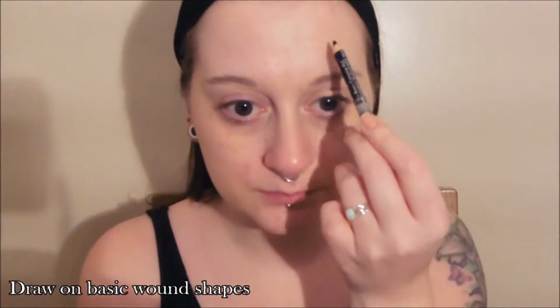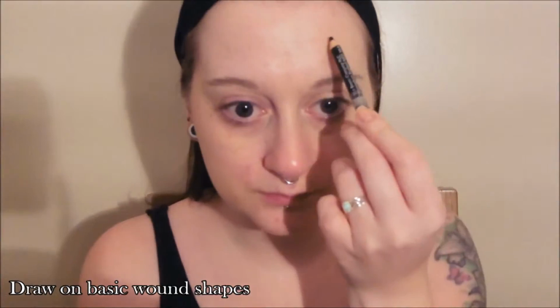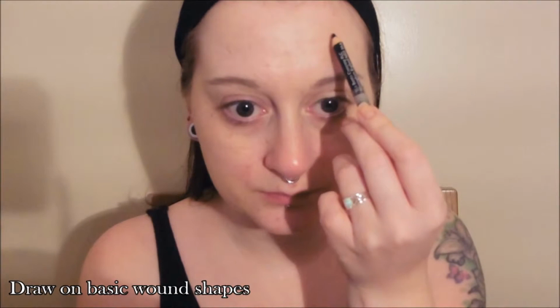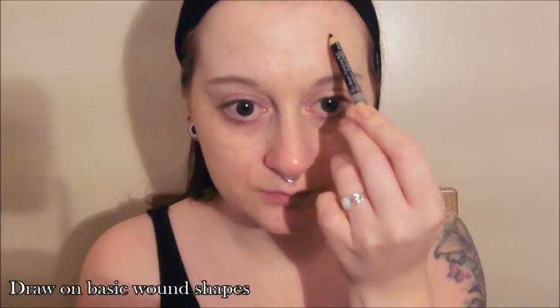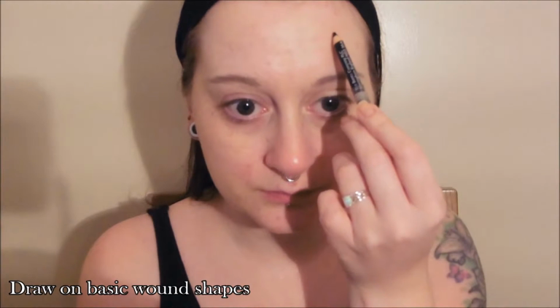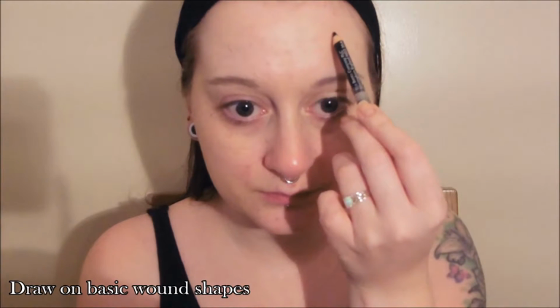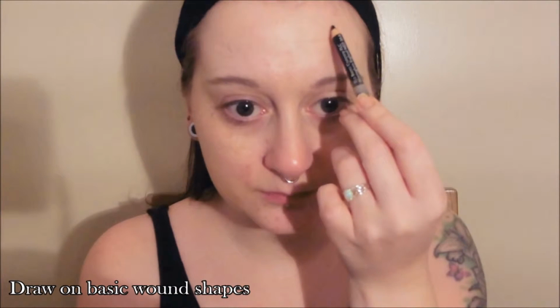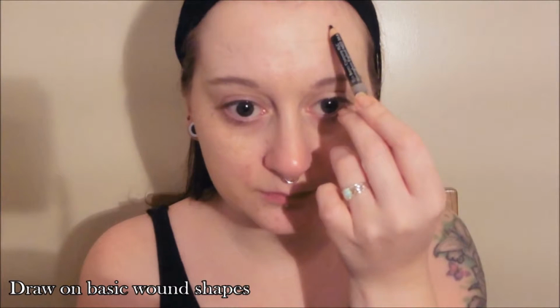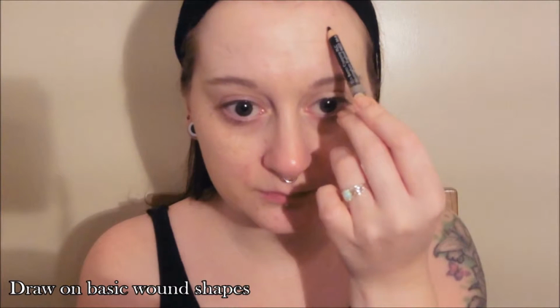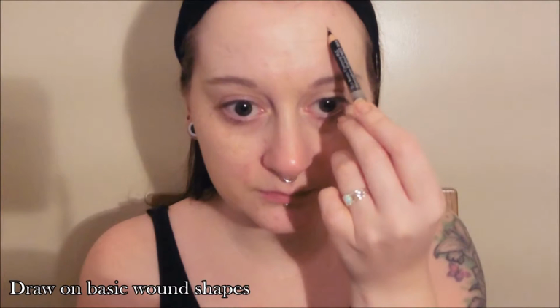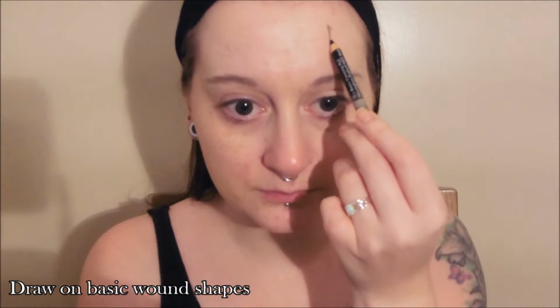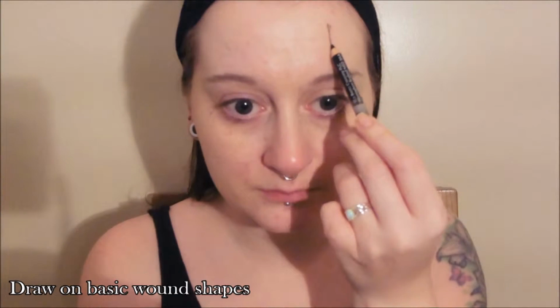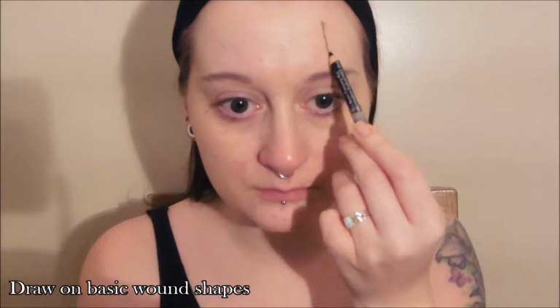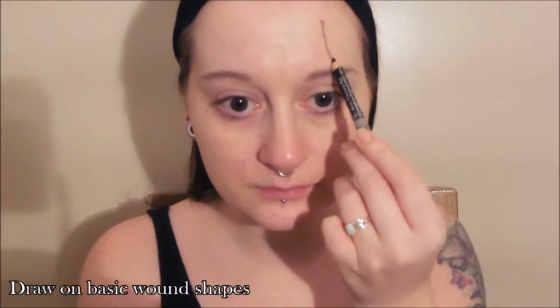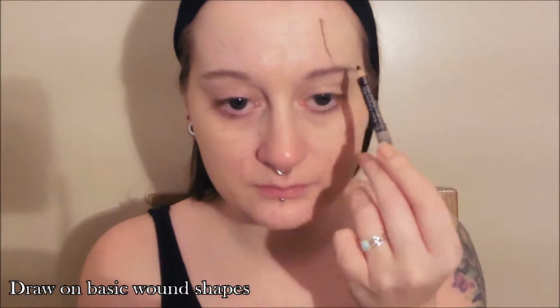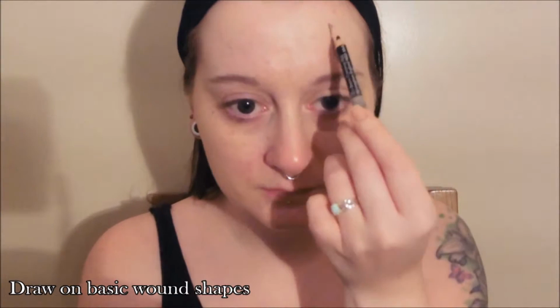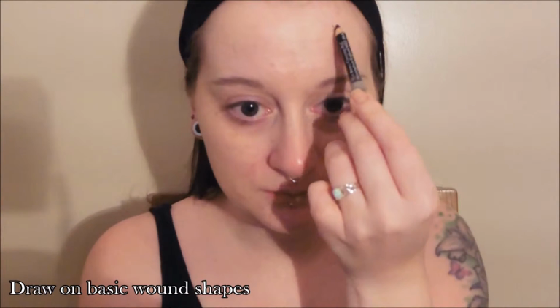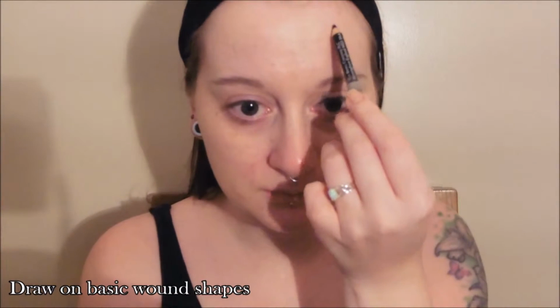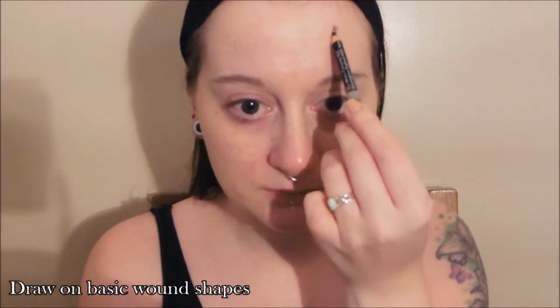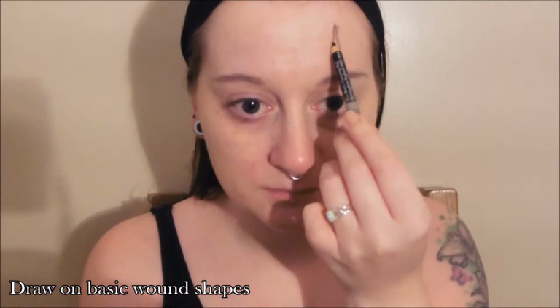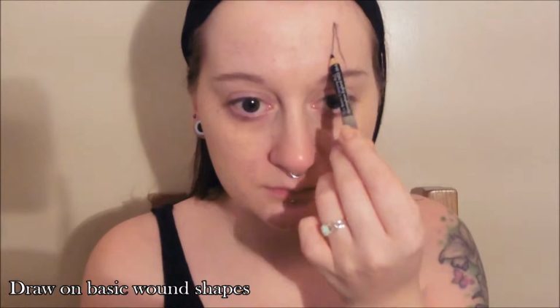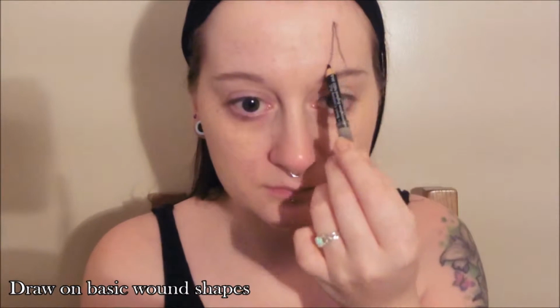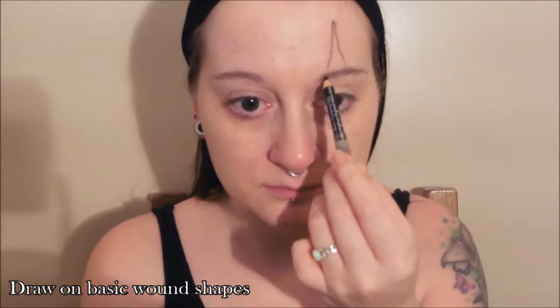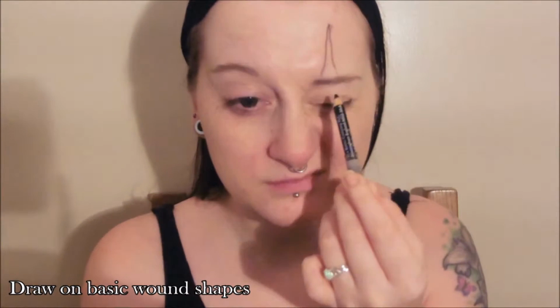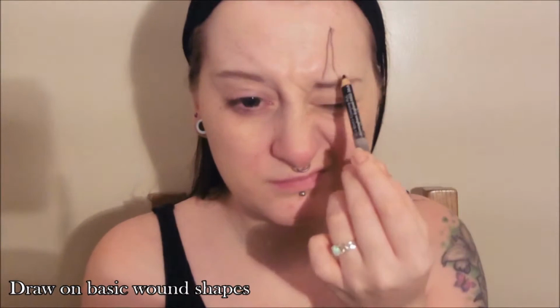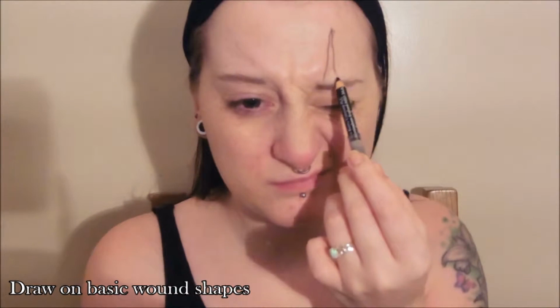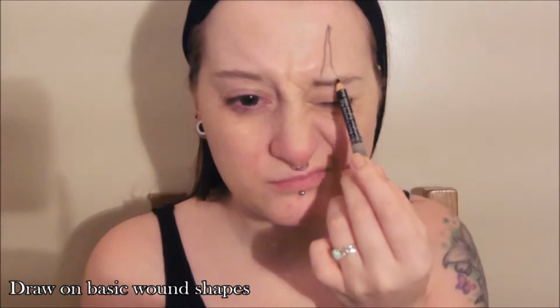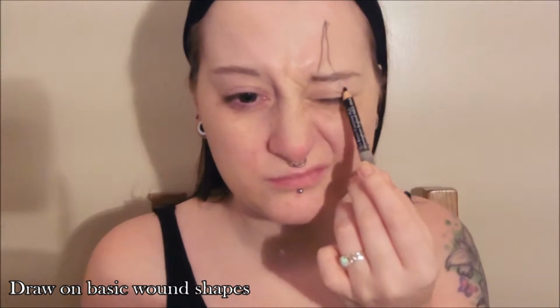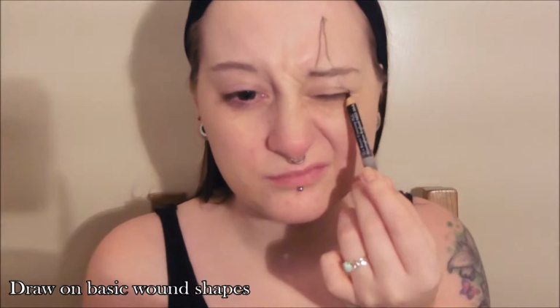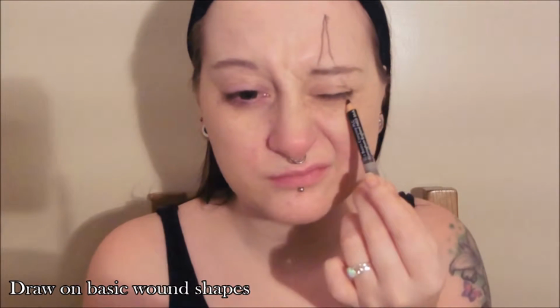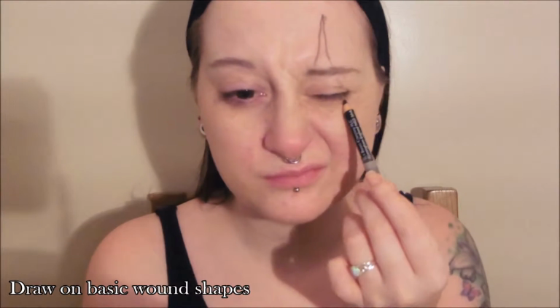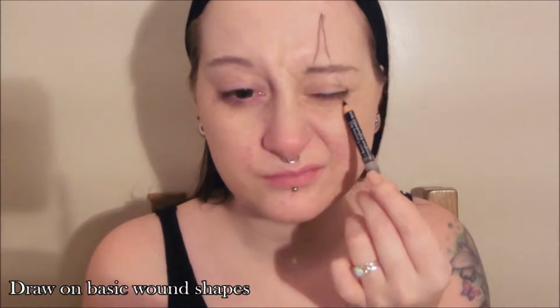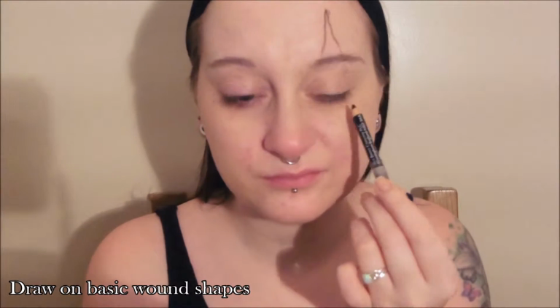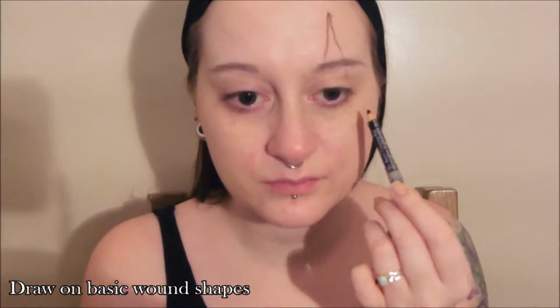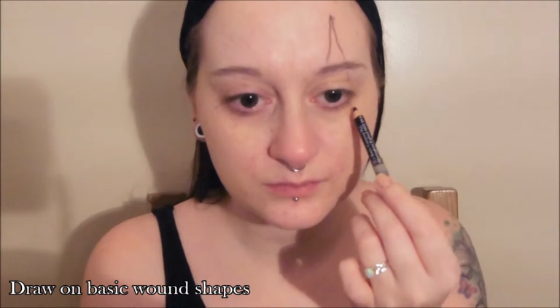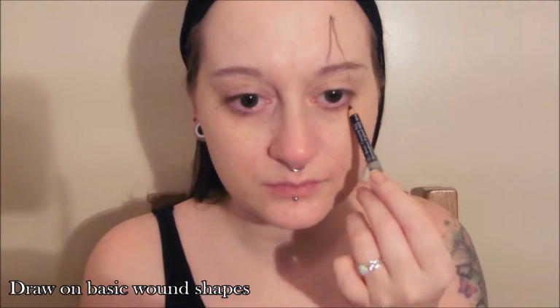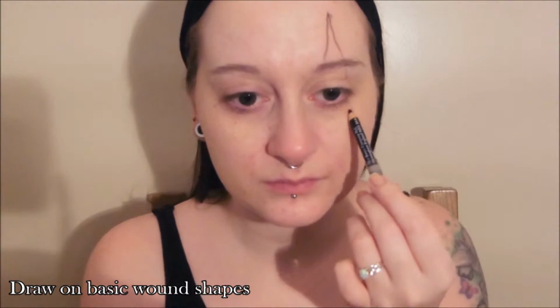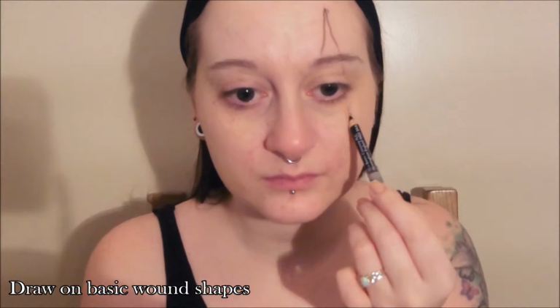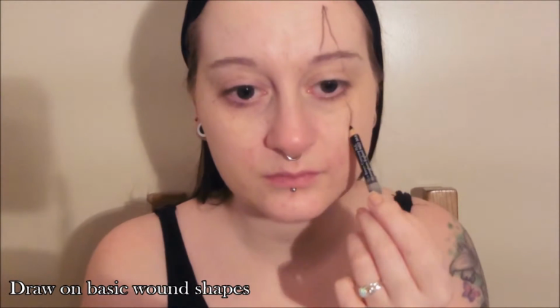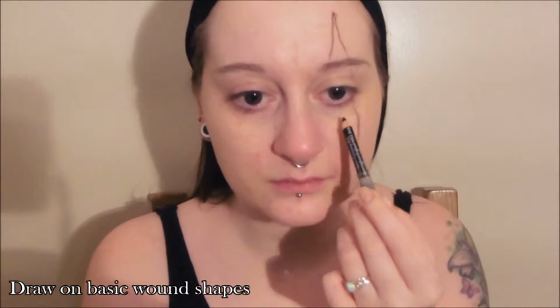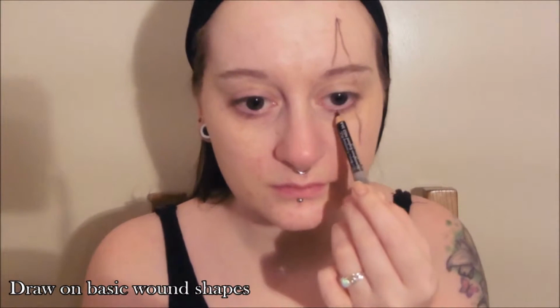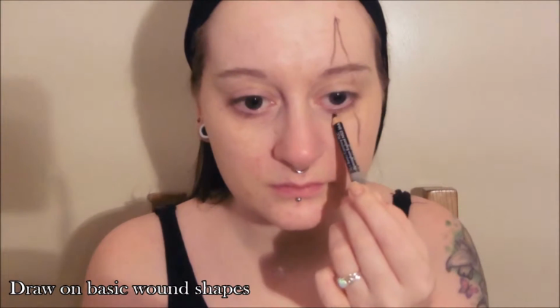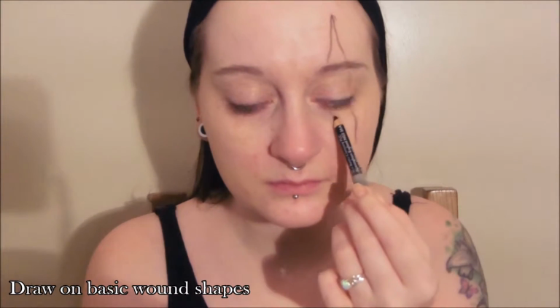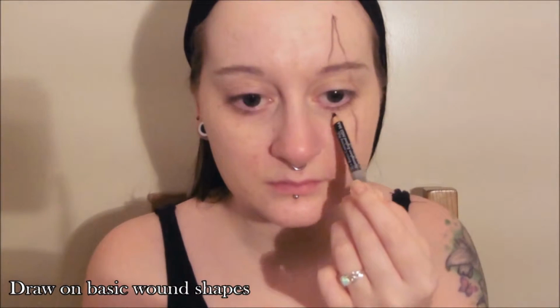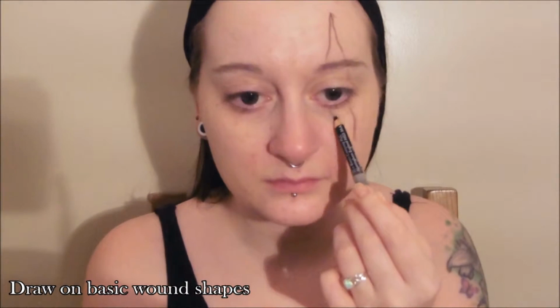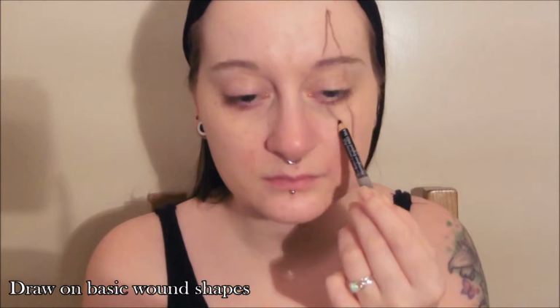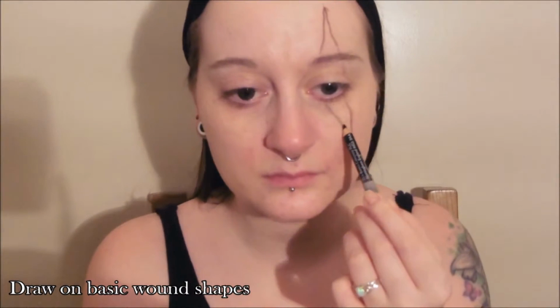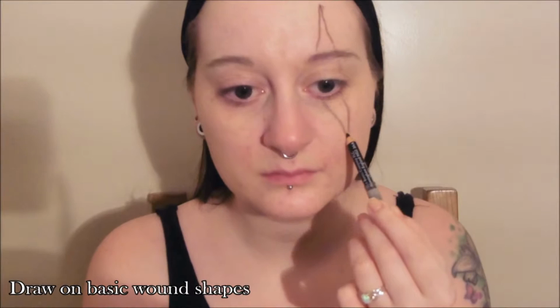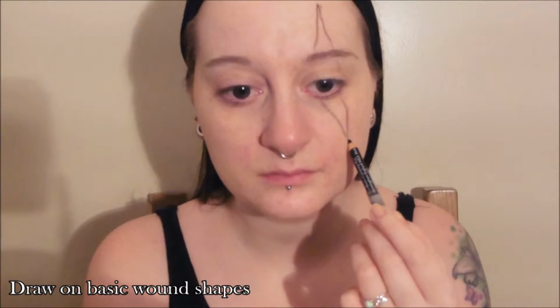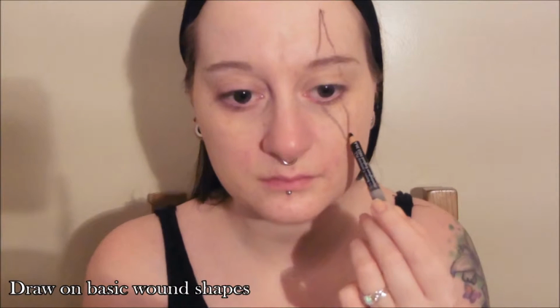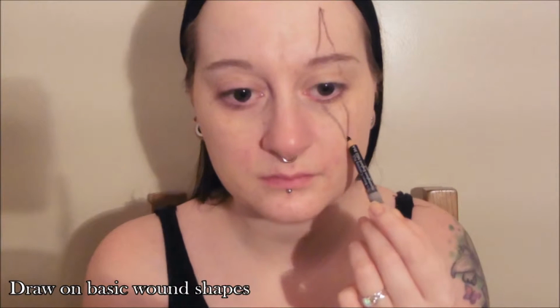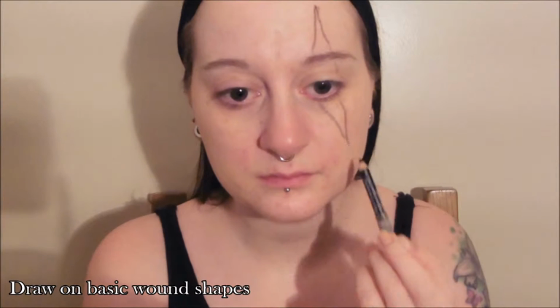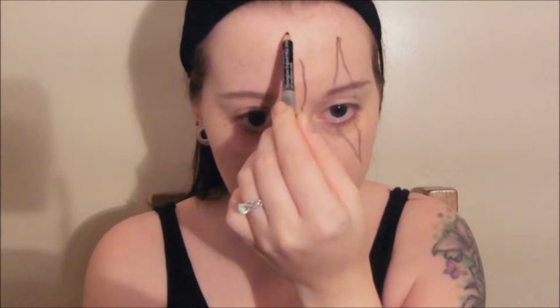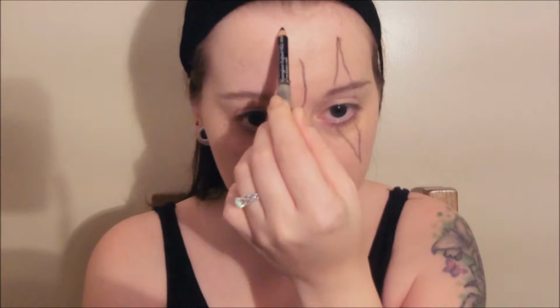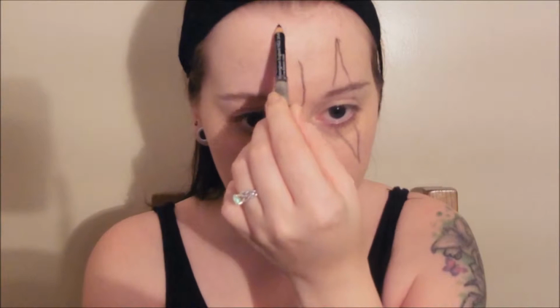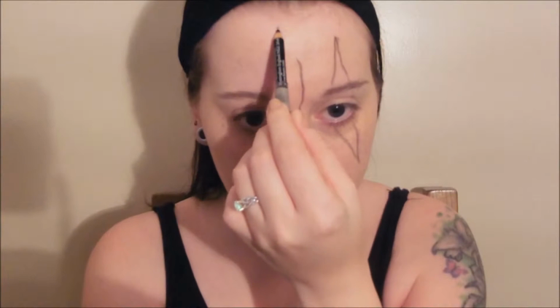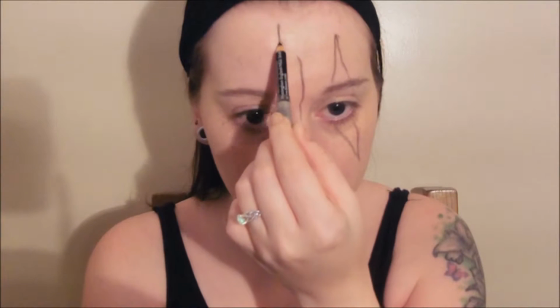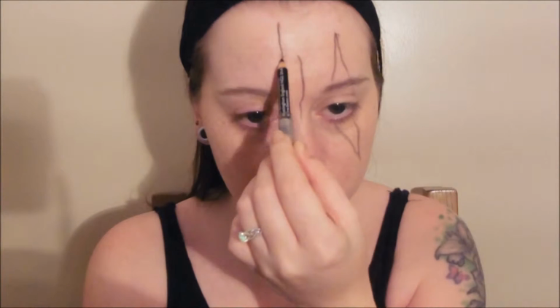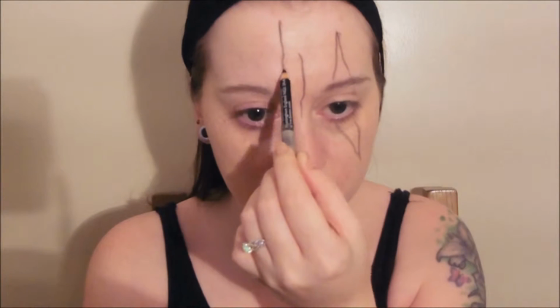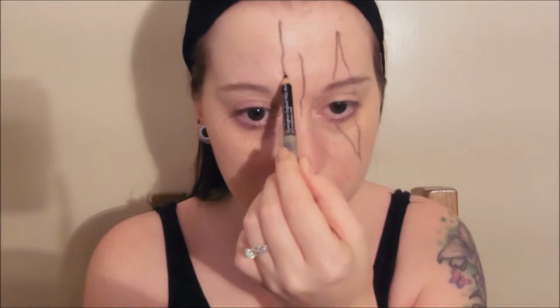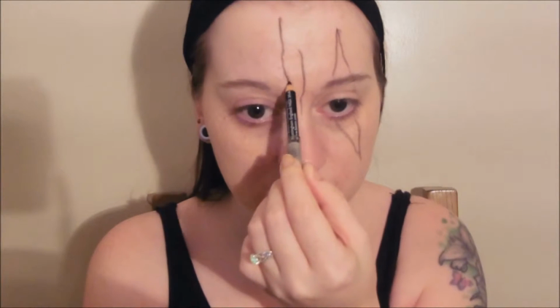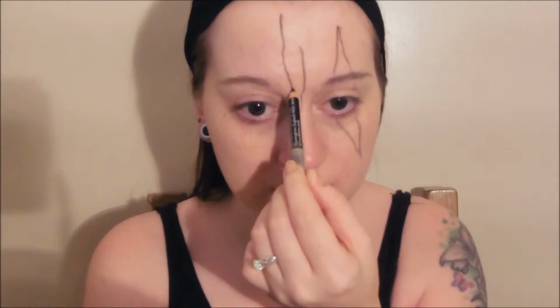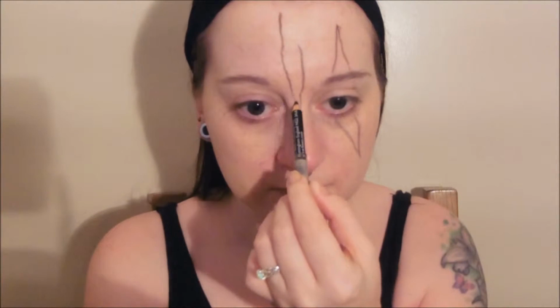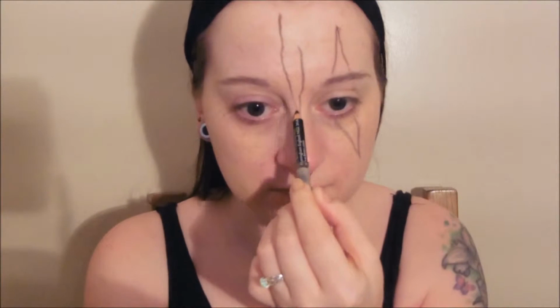Start by drawing on your wounds and plotting out where you want them using an eyeliner or lip liner, any kind of pencil makeup.